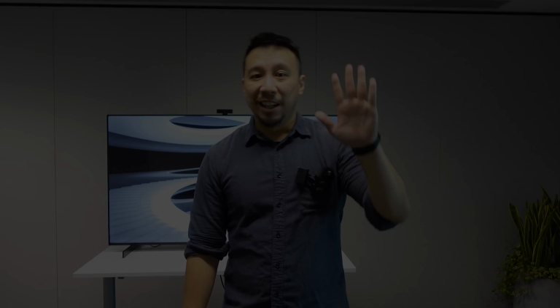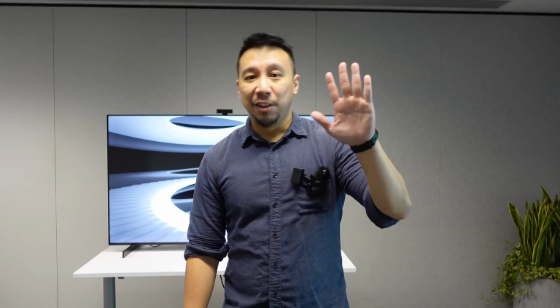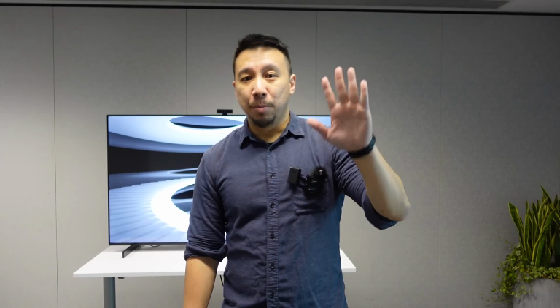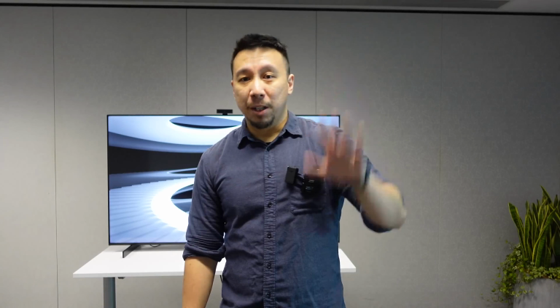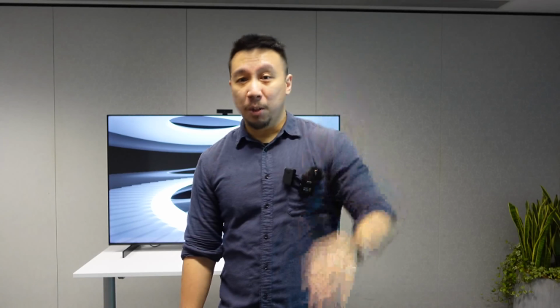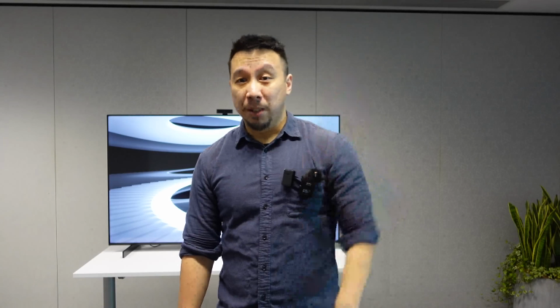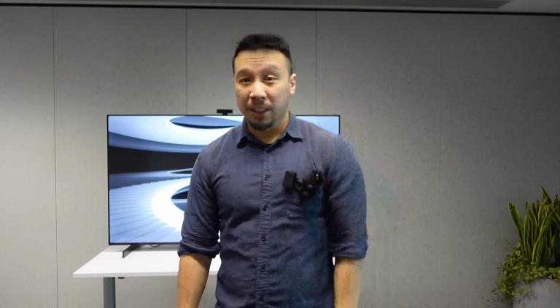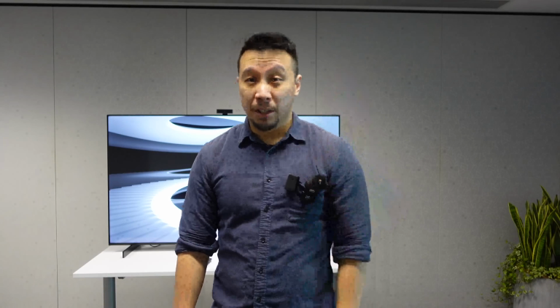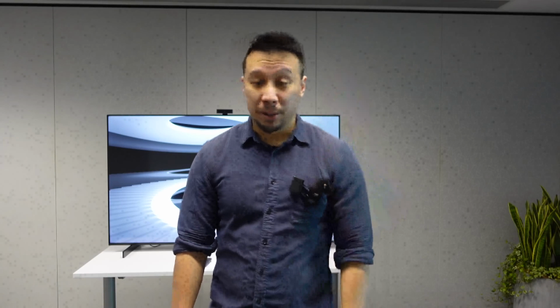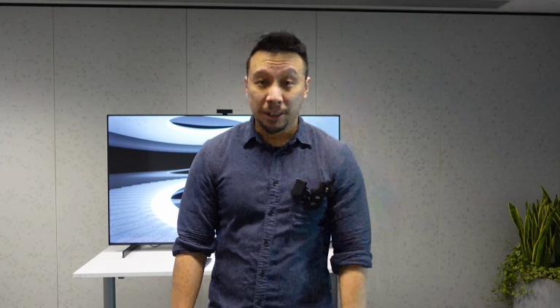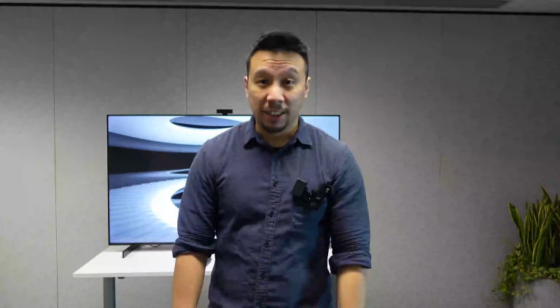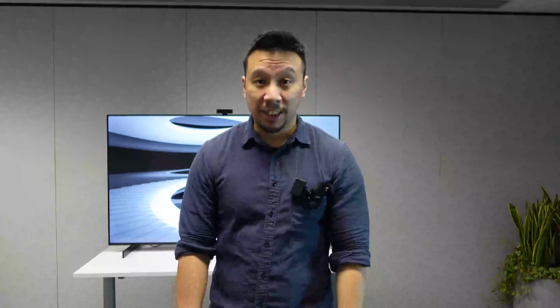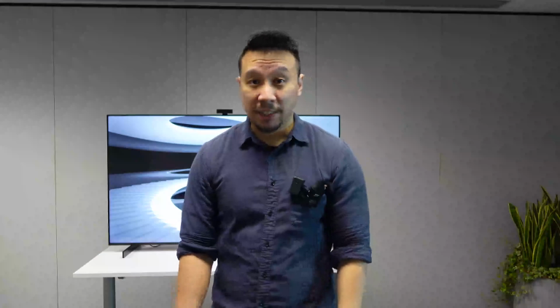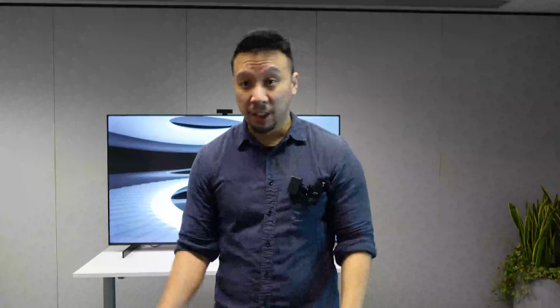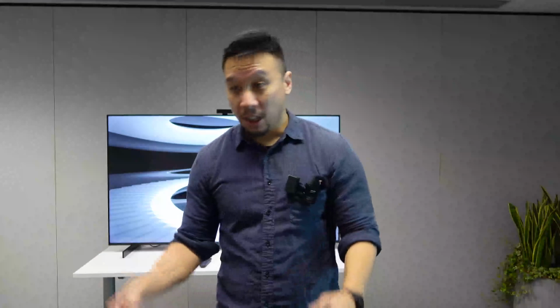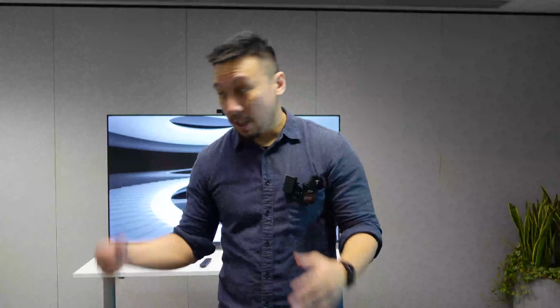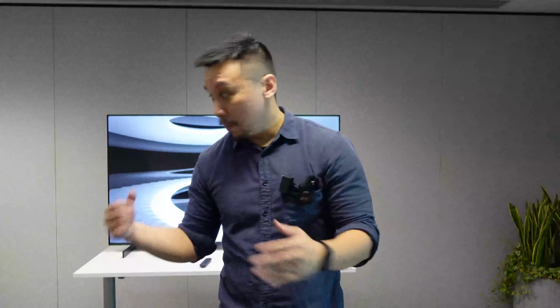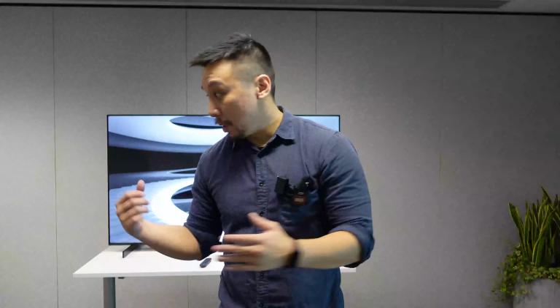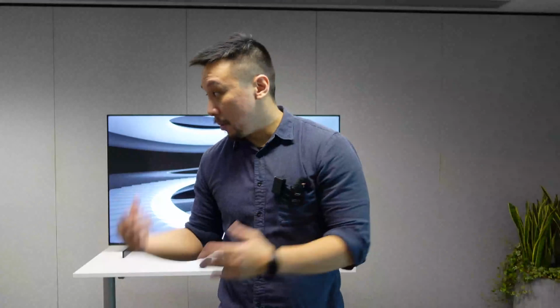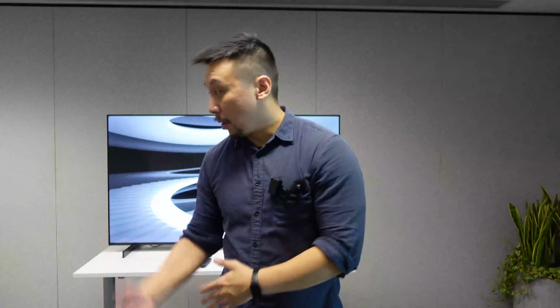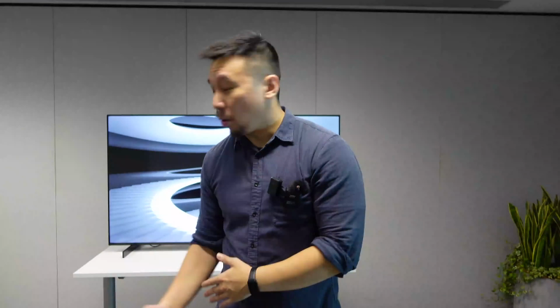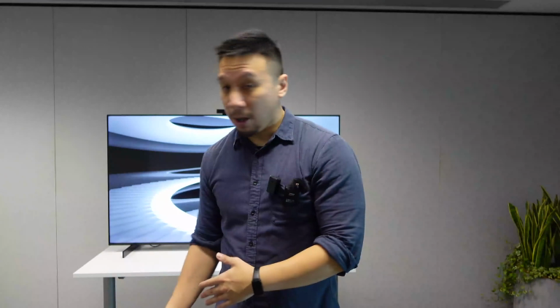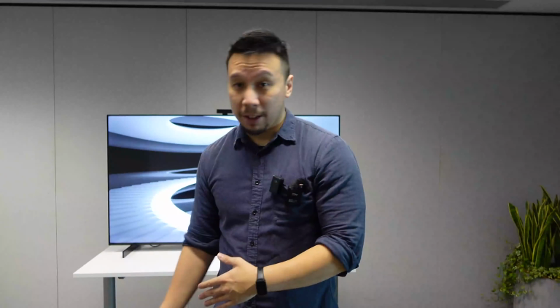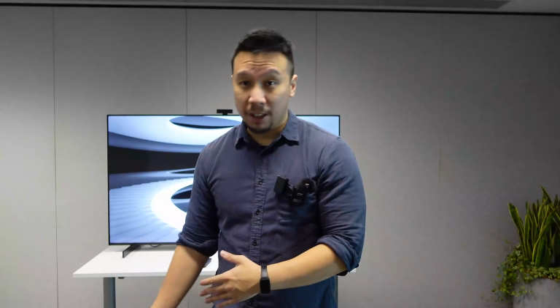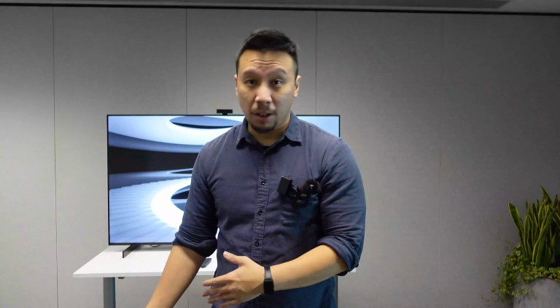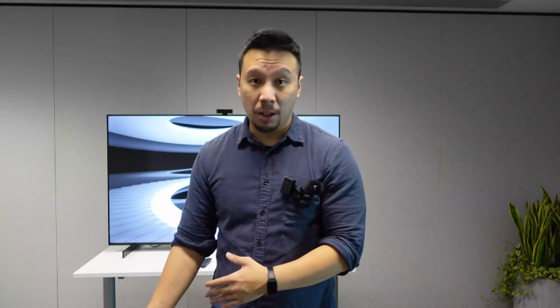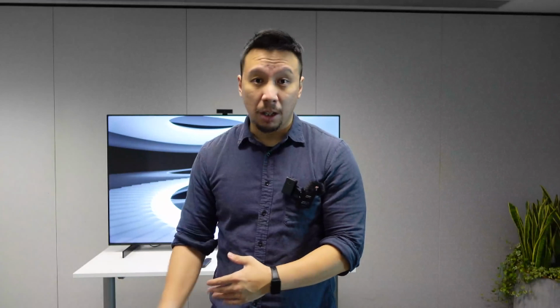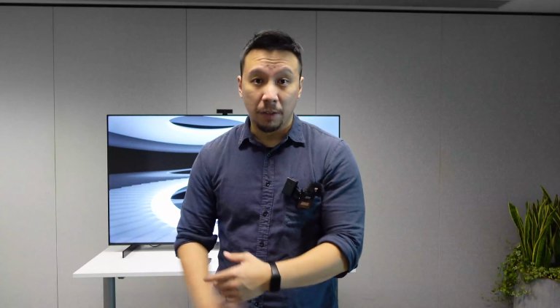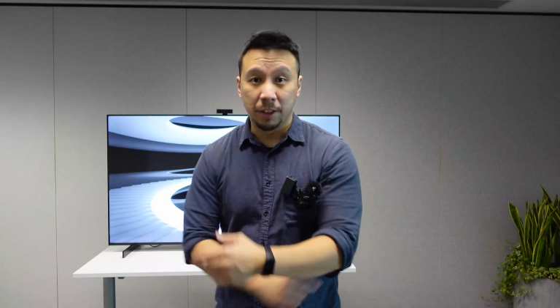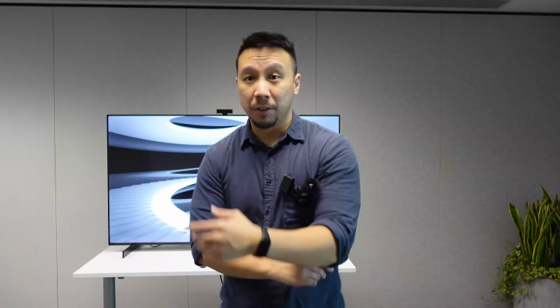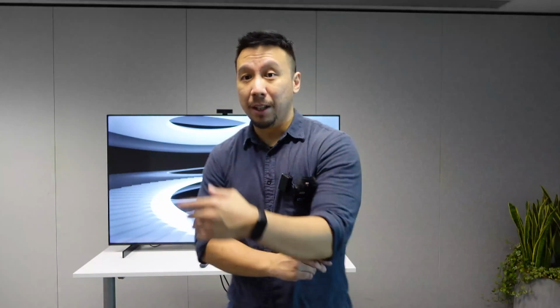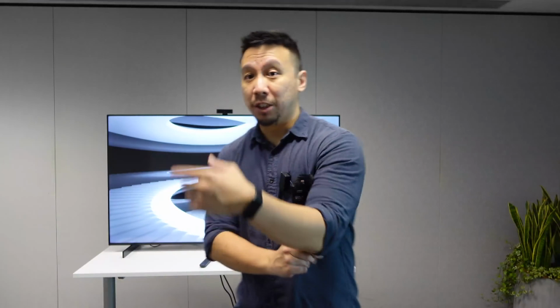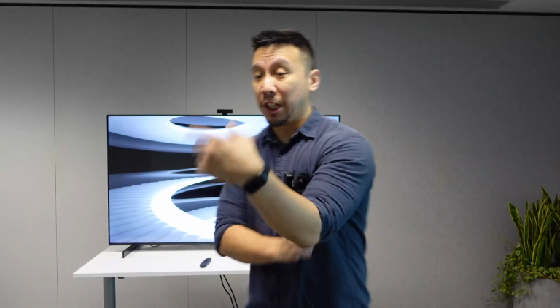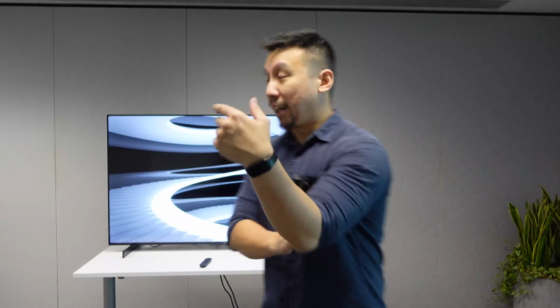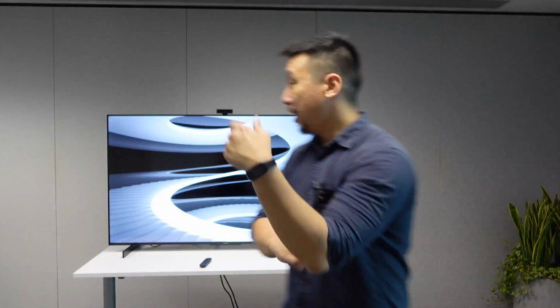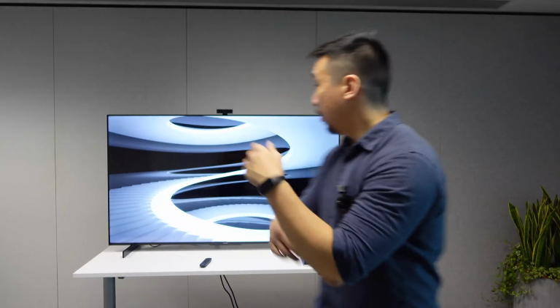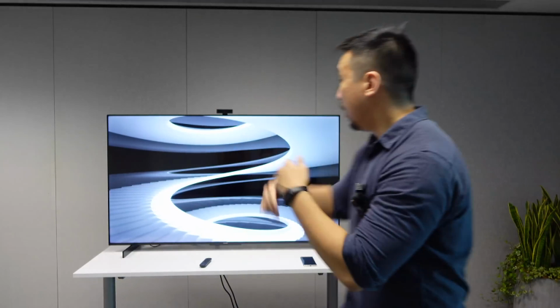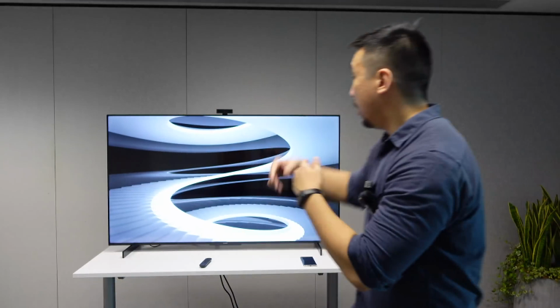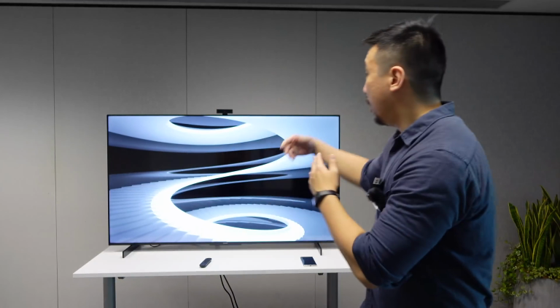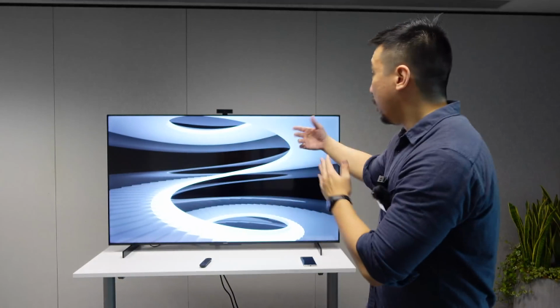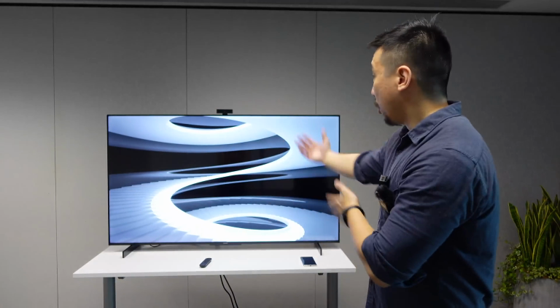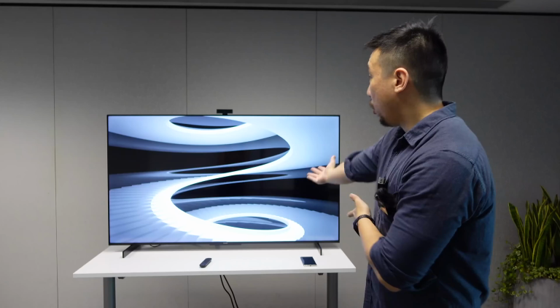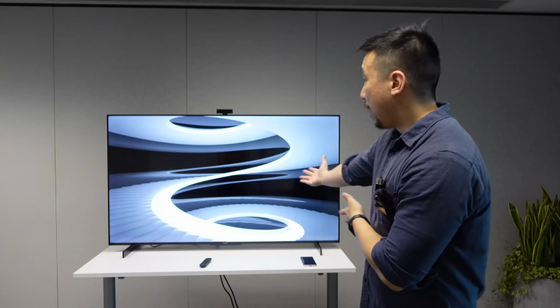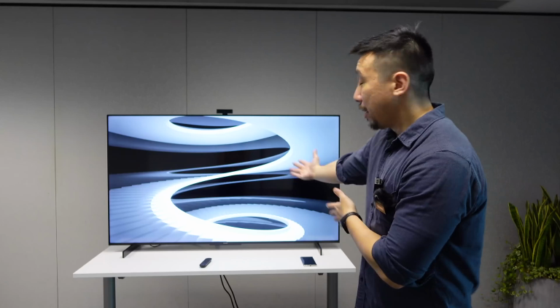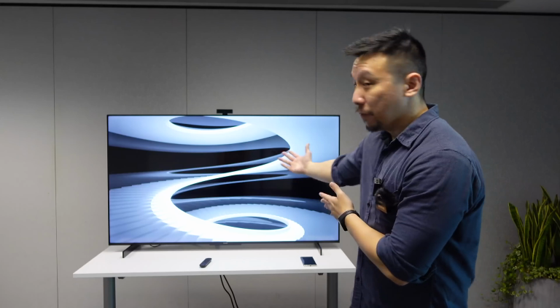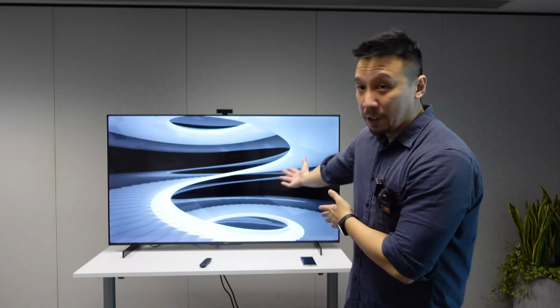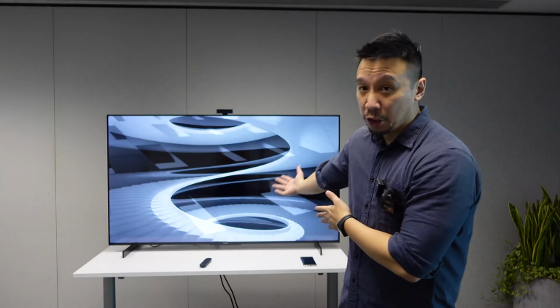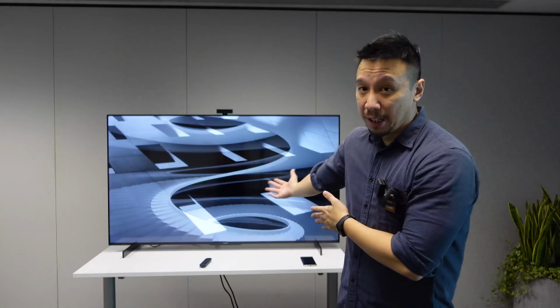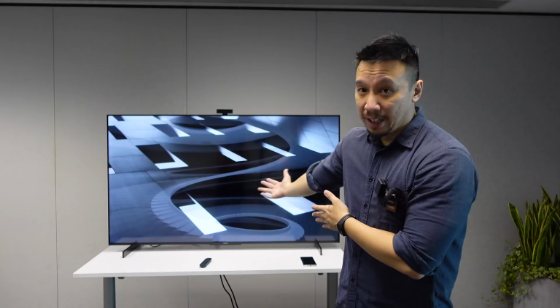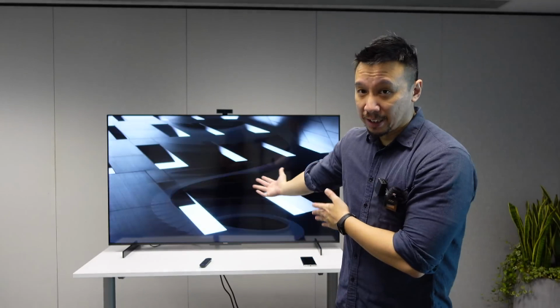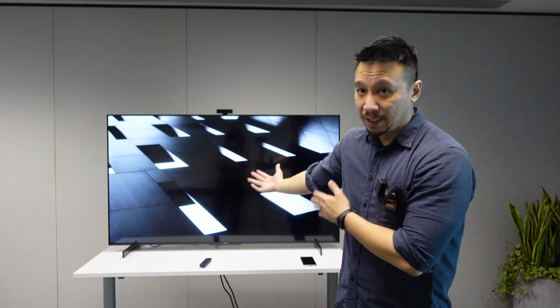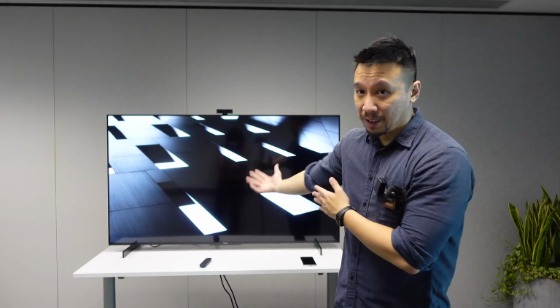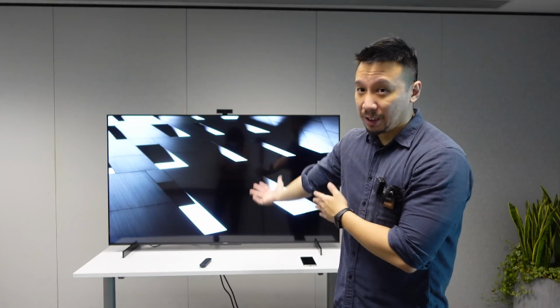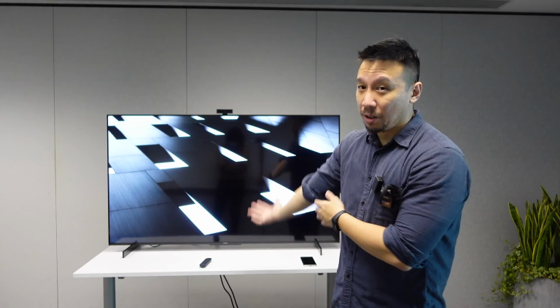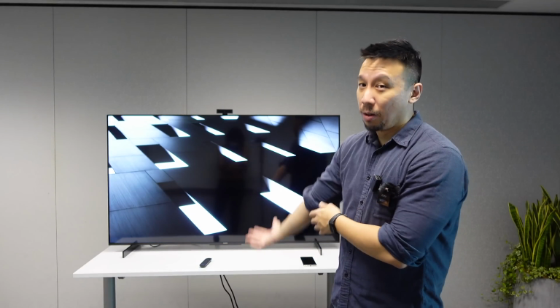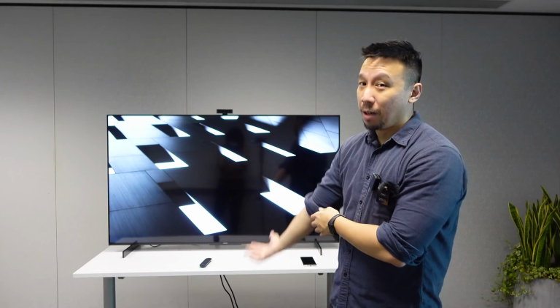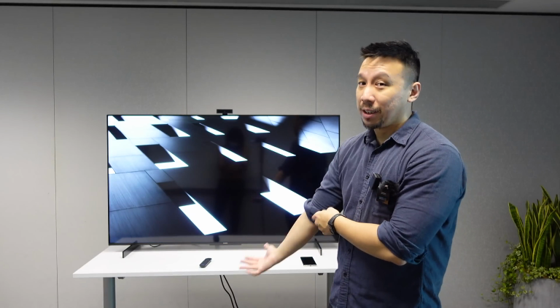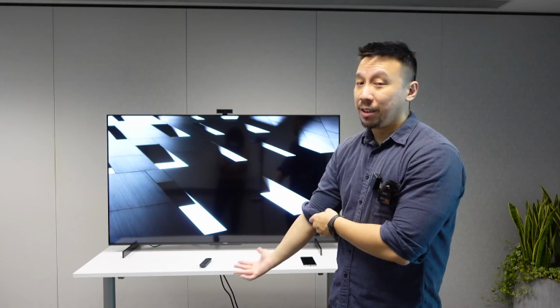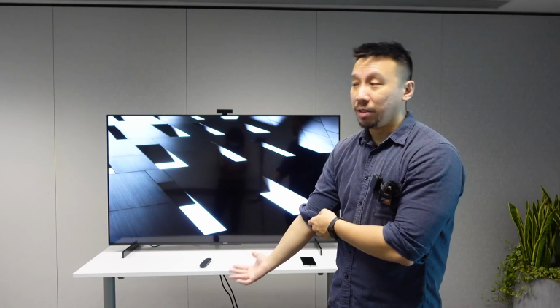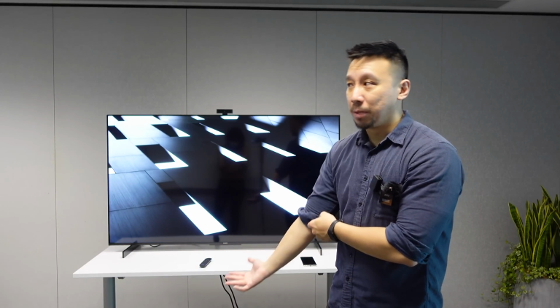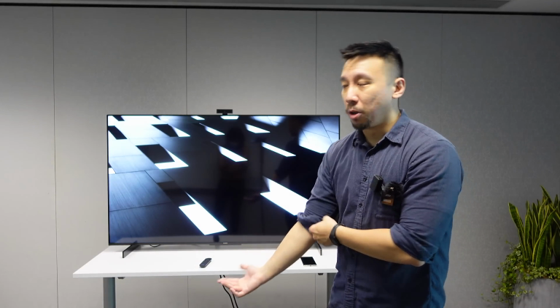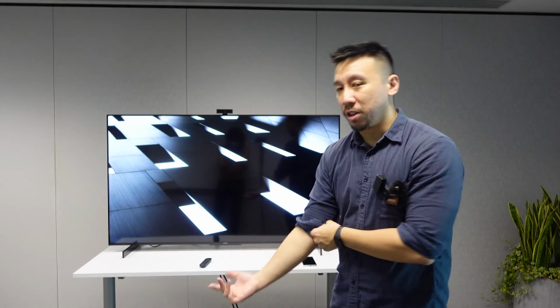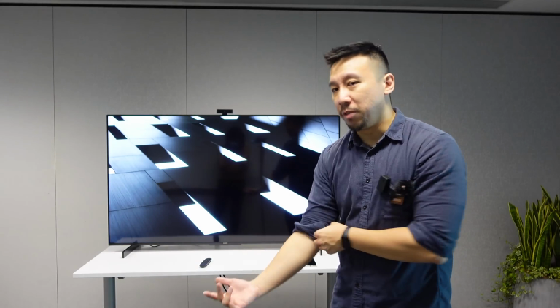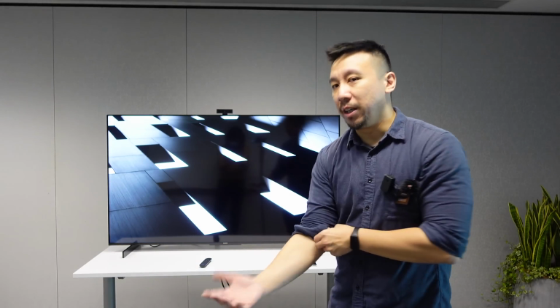Hey everybody, I hope you guys are healthy and safe. I am in Huawei's Hong Kong office right now checking out the Huawei Vision S. This is Huawei's new smart TV.